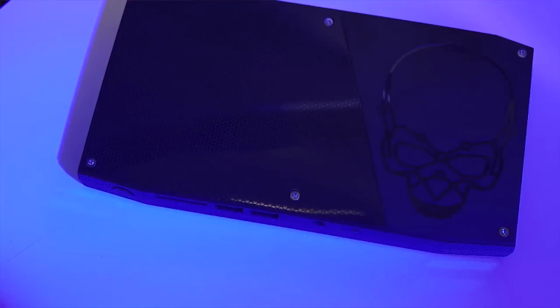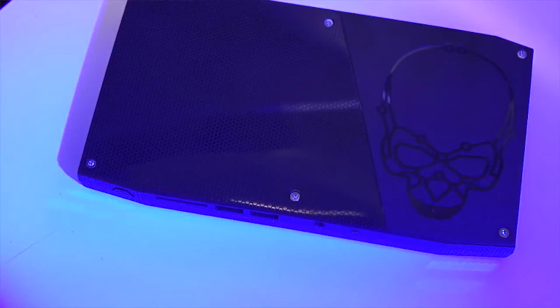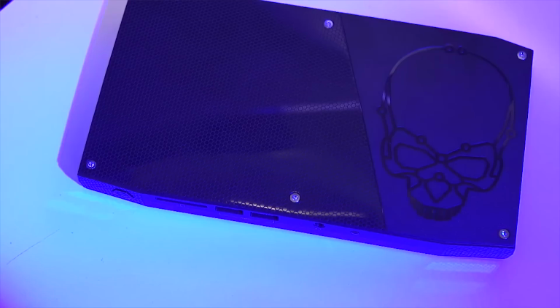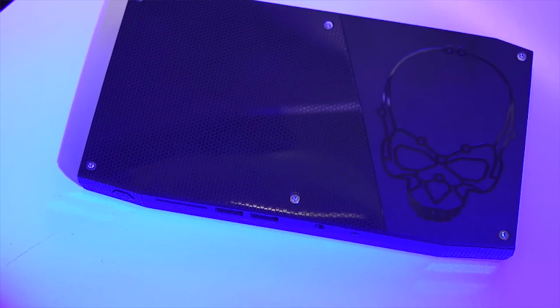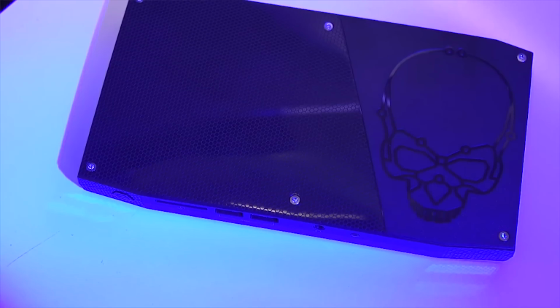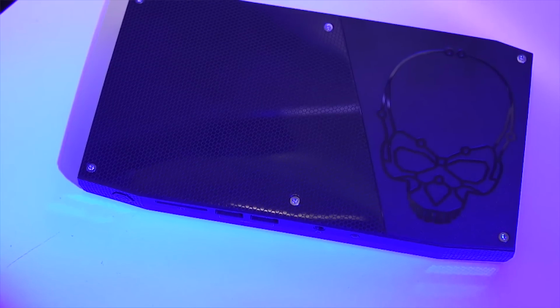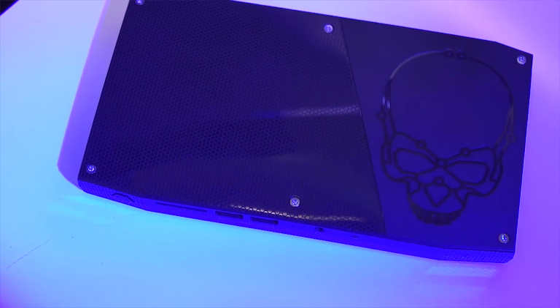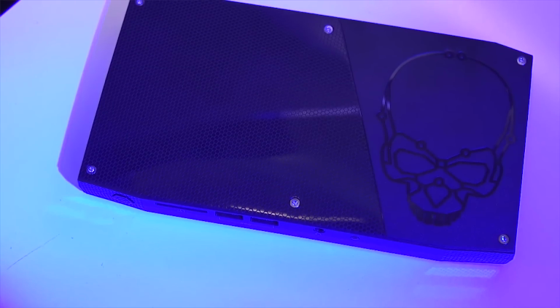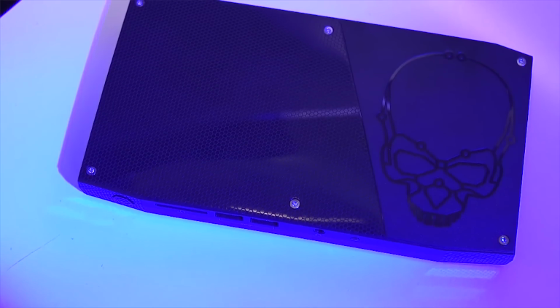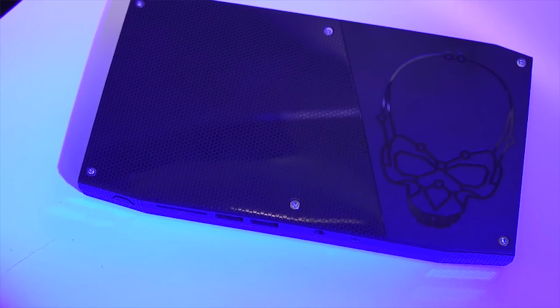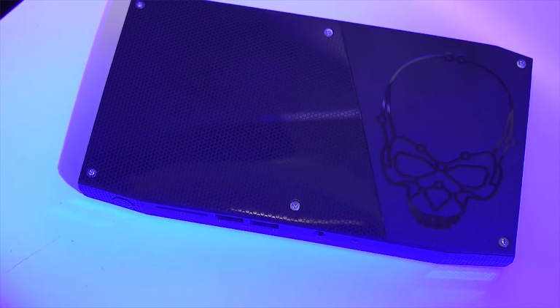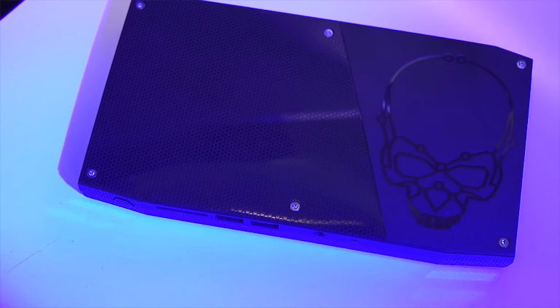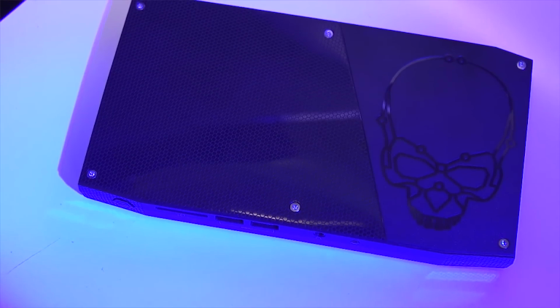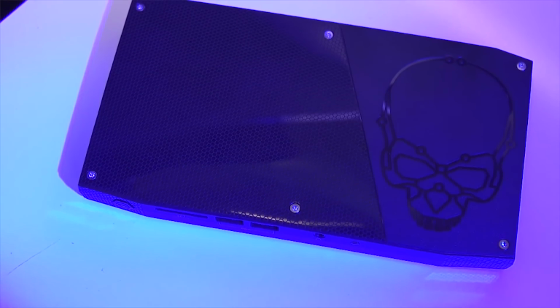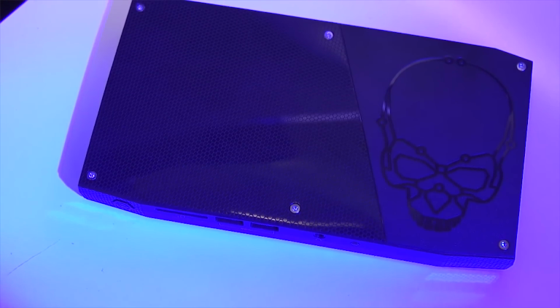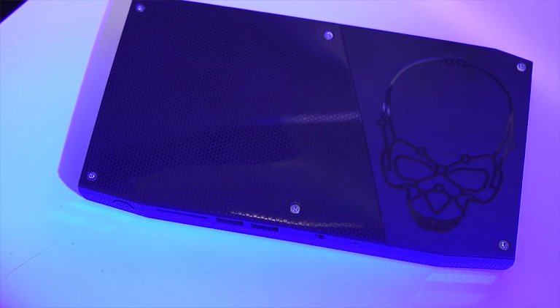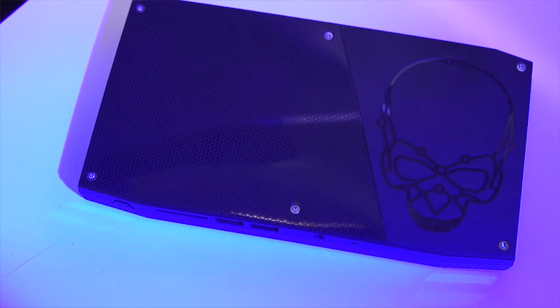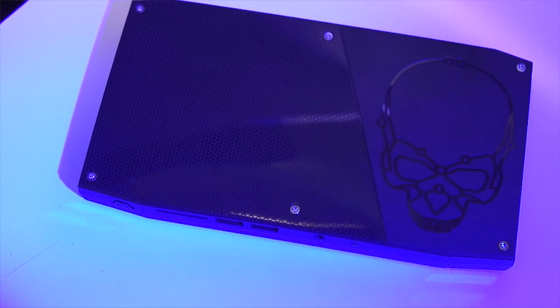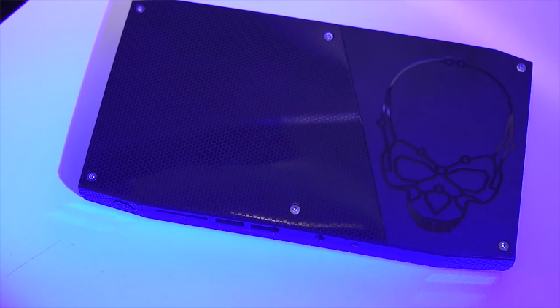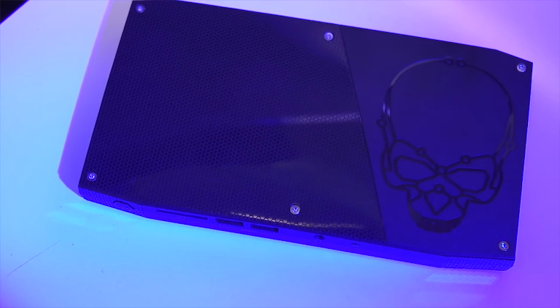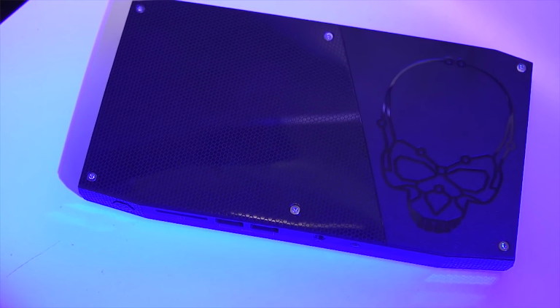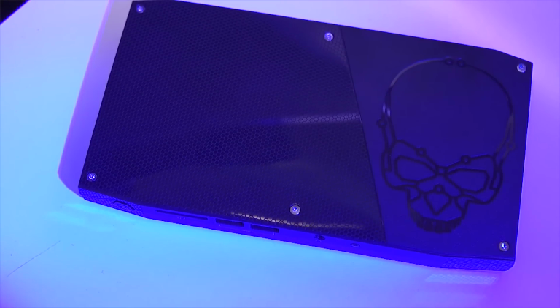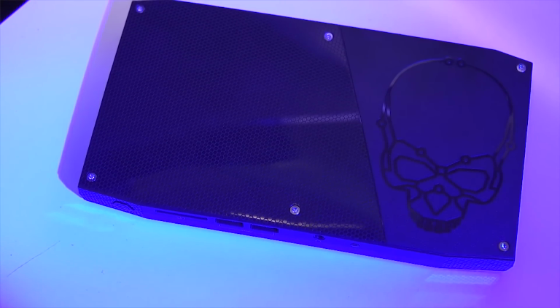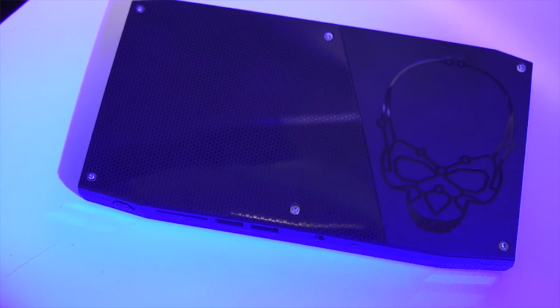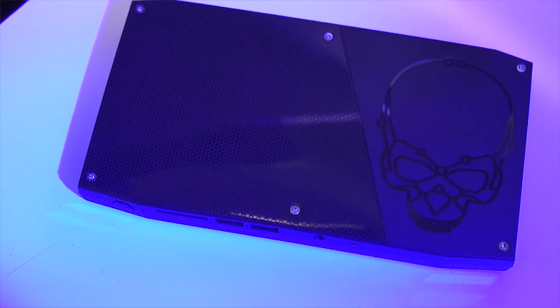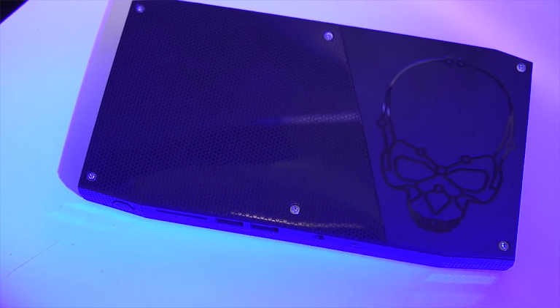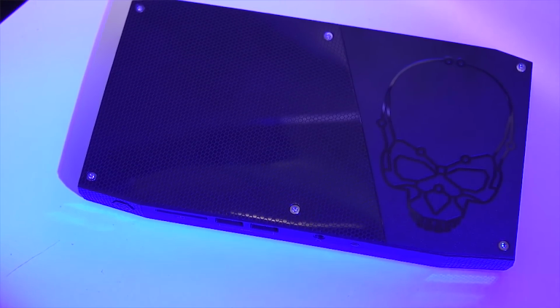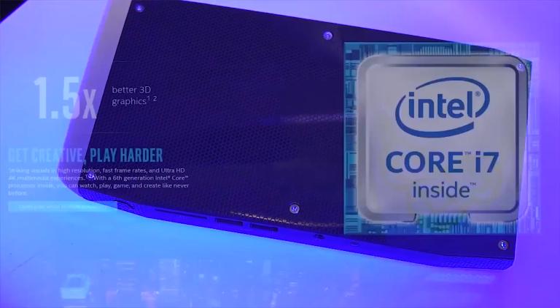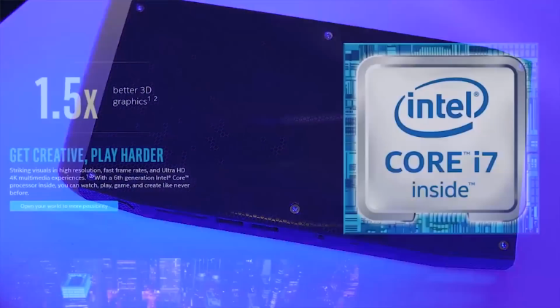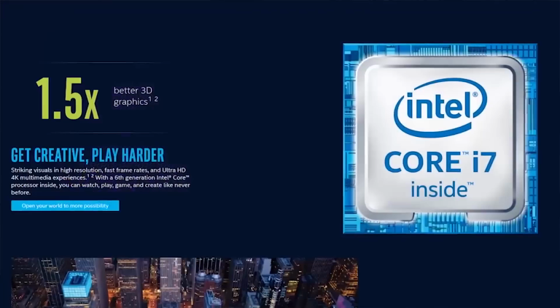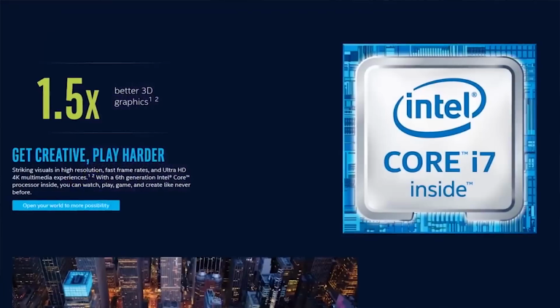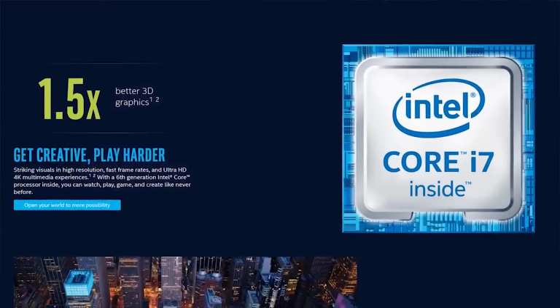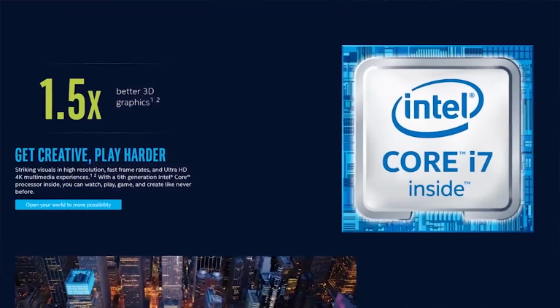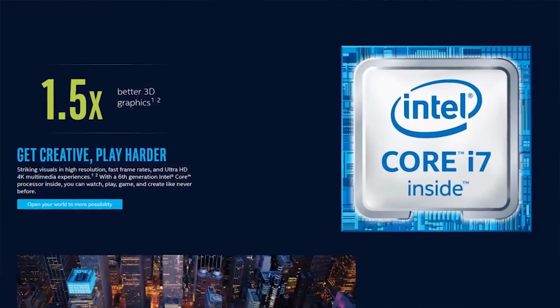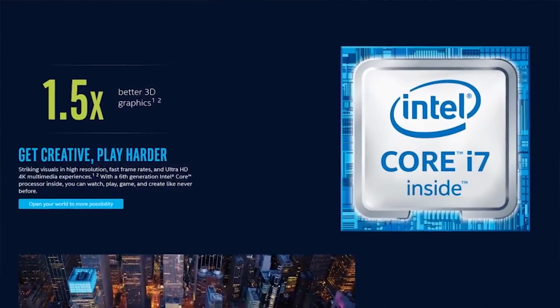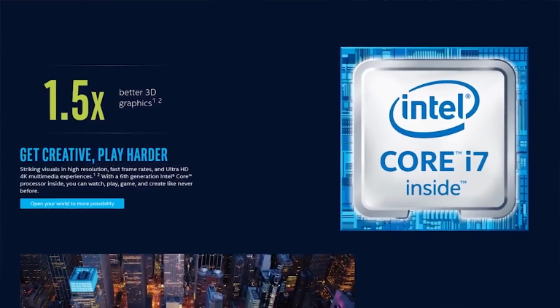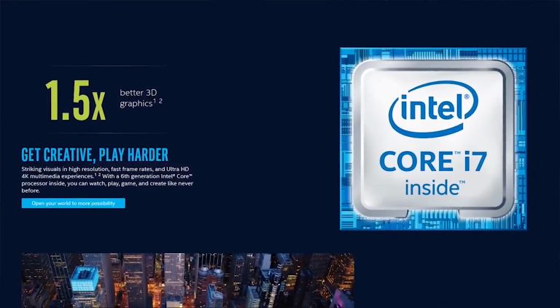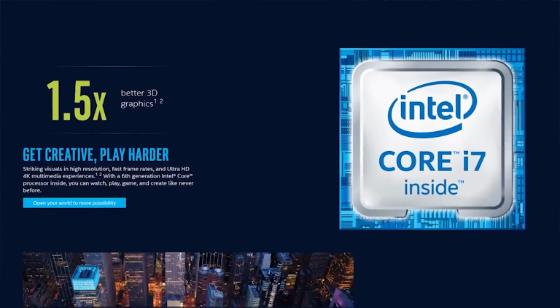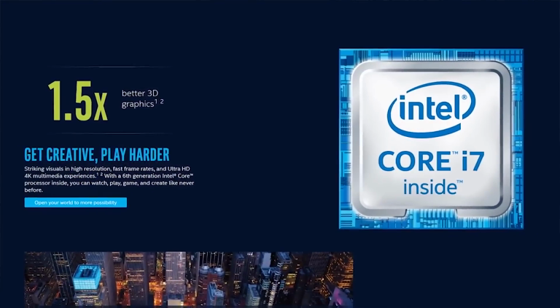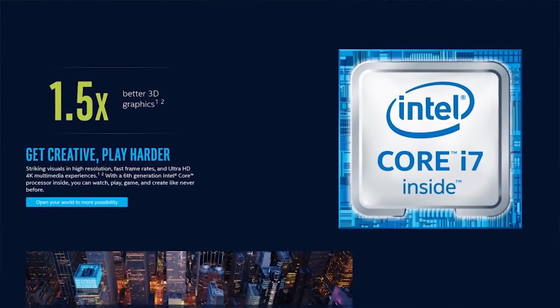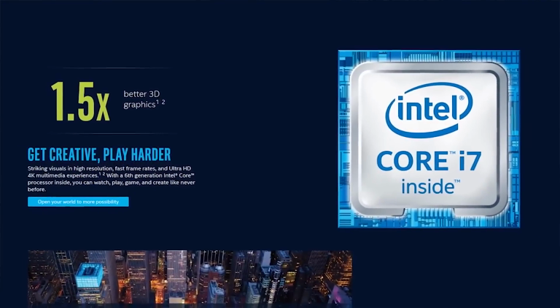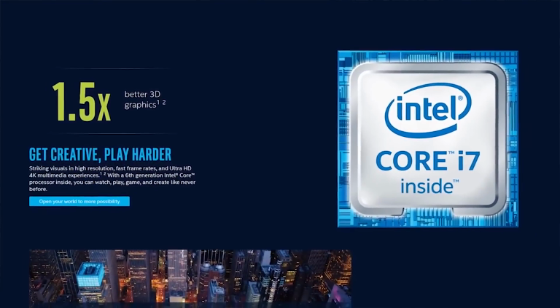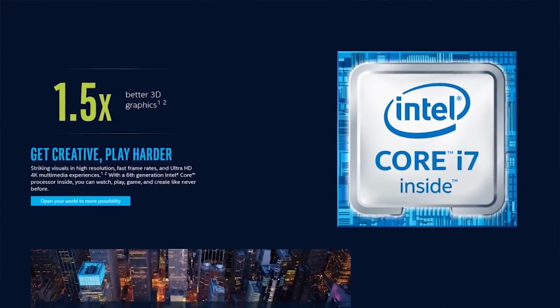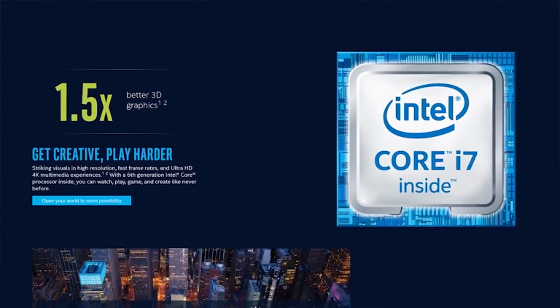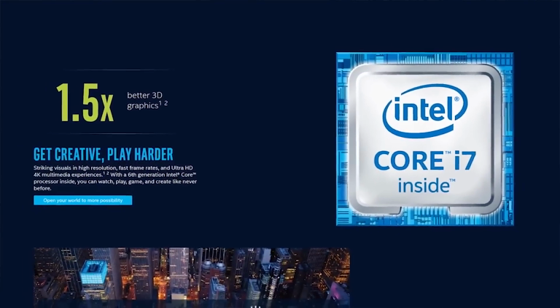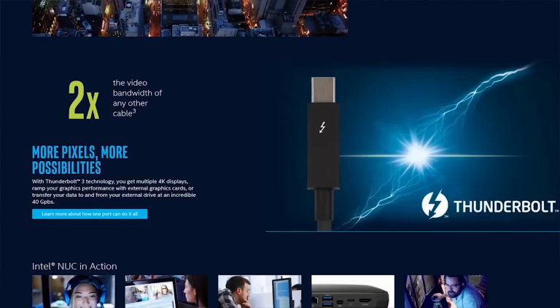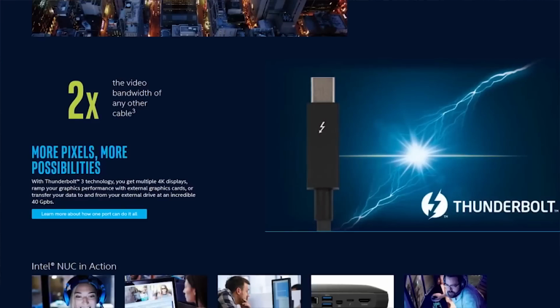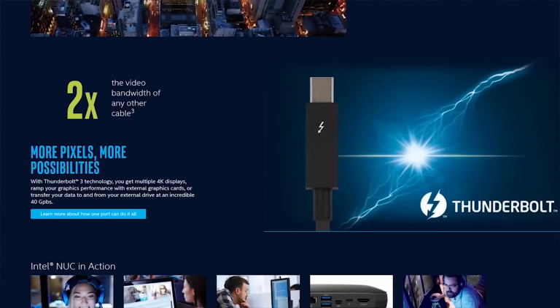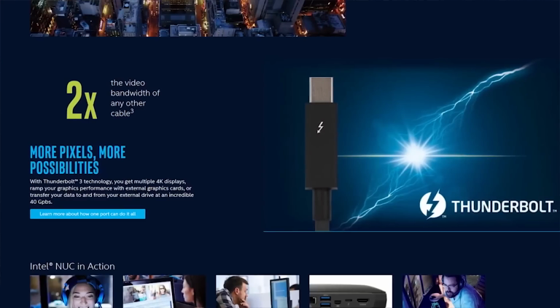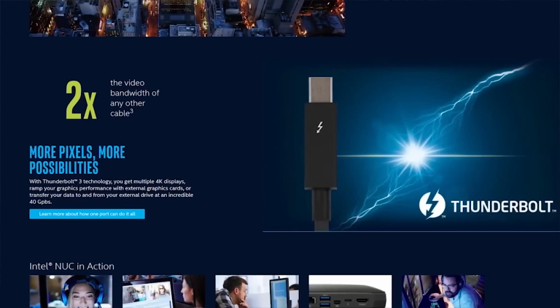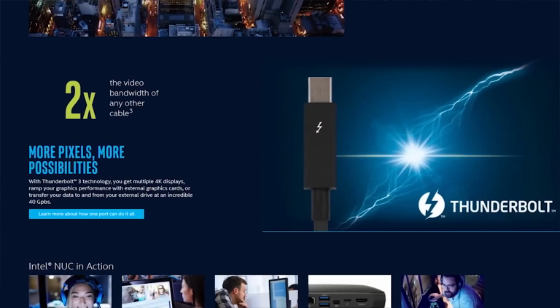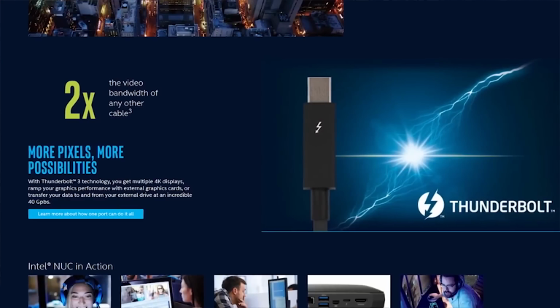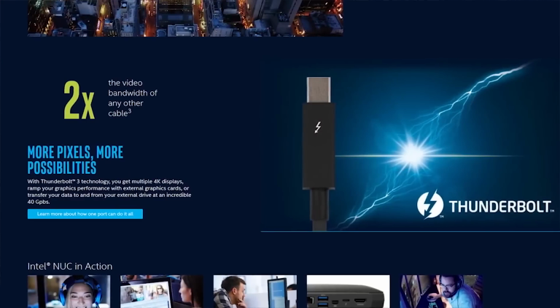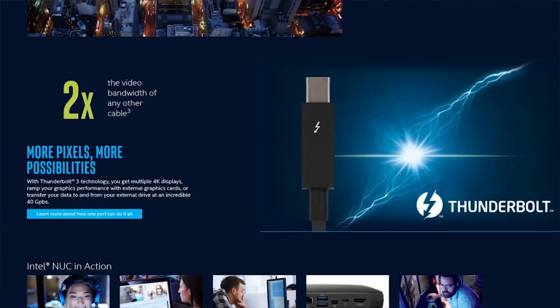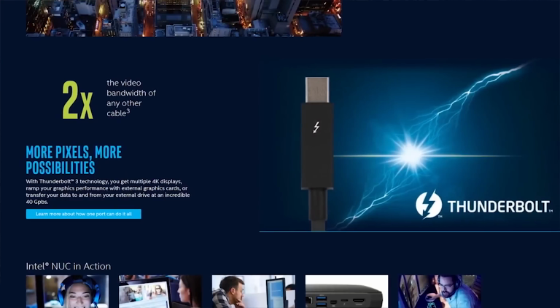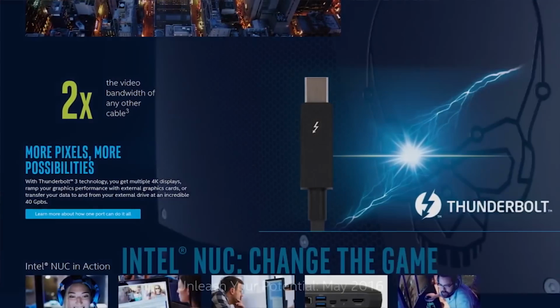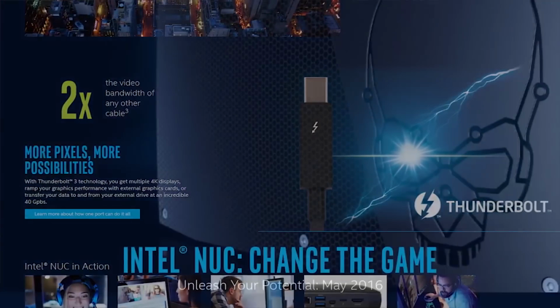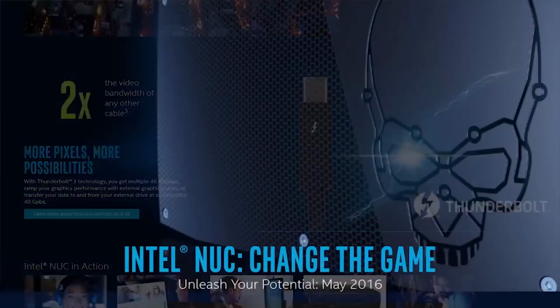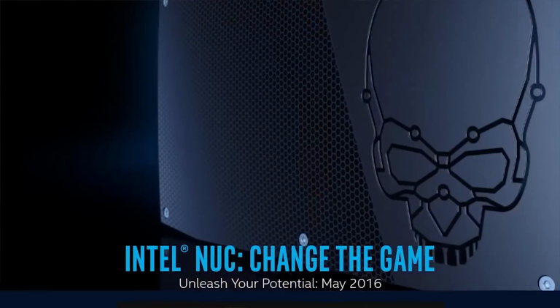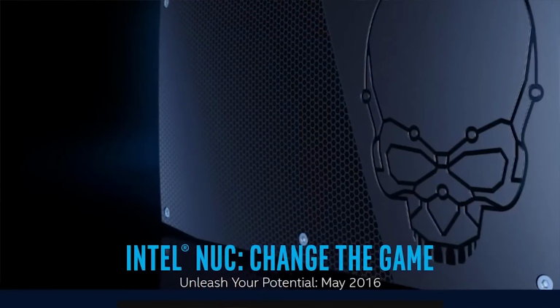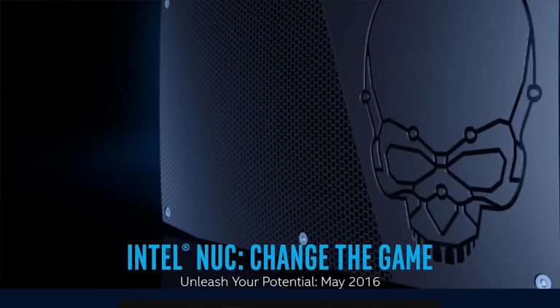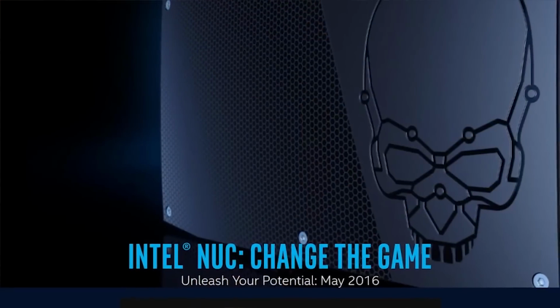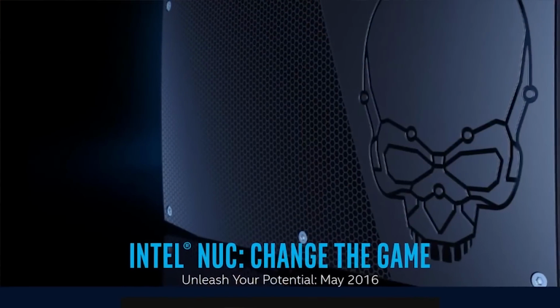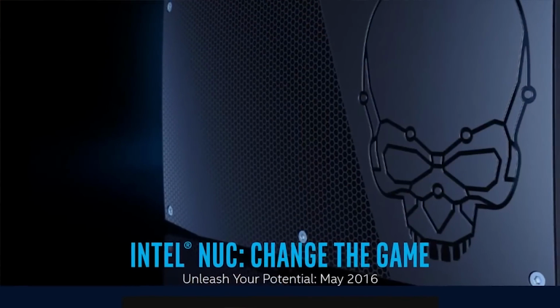Intel's Skull Canyon NUC features a 6th generation Core i7 processor and Thunderbolt 3. Learn more at the link in the video description.